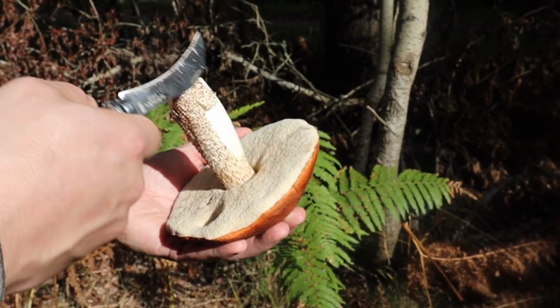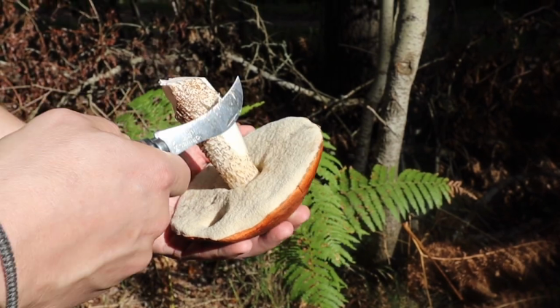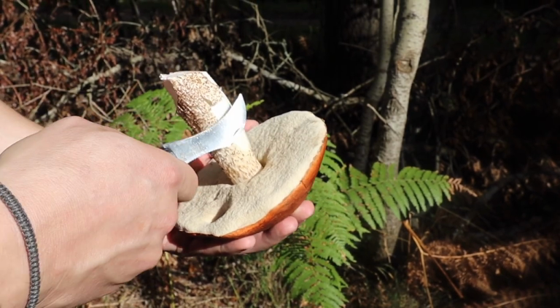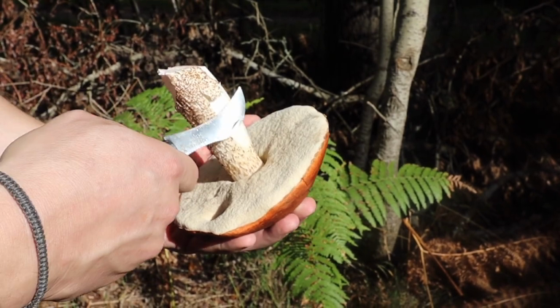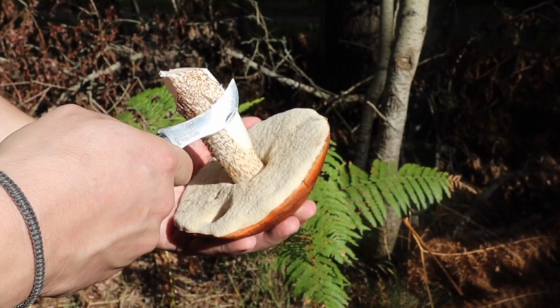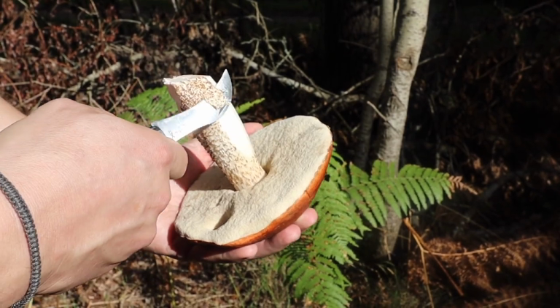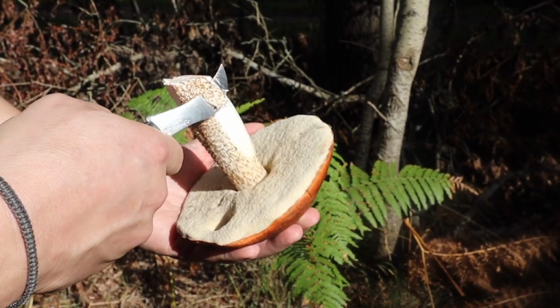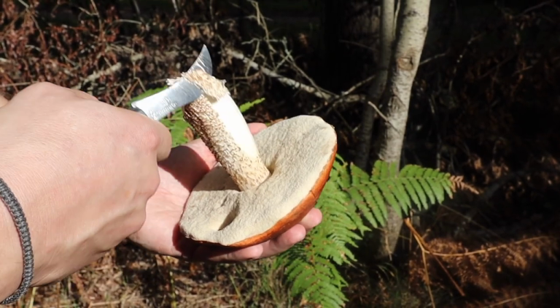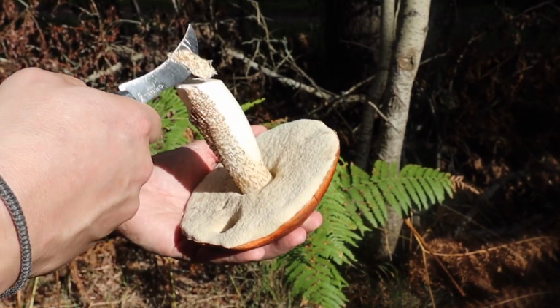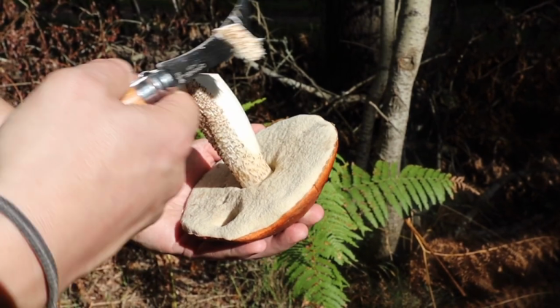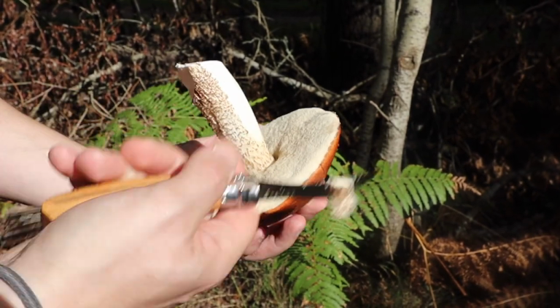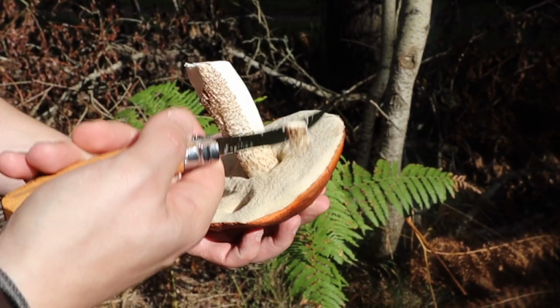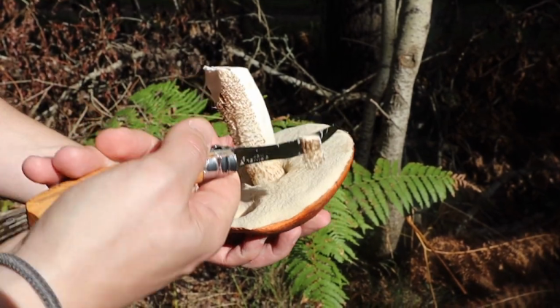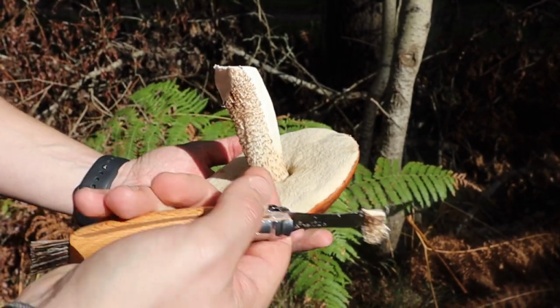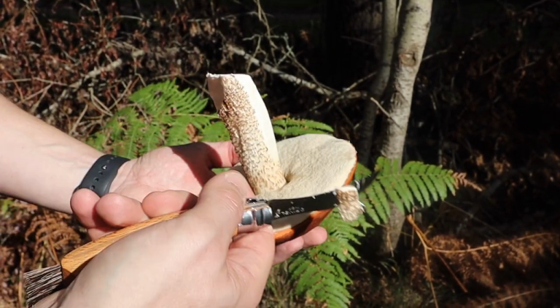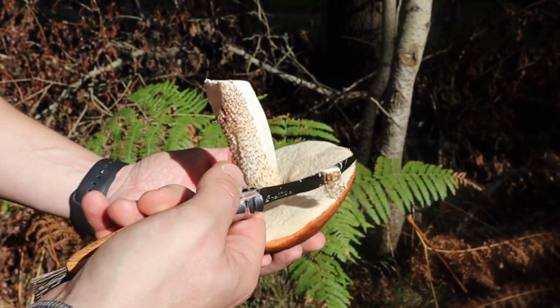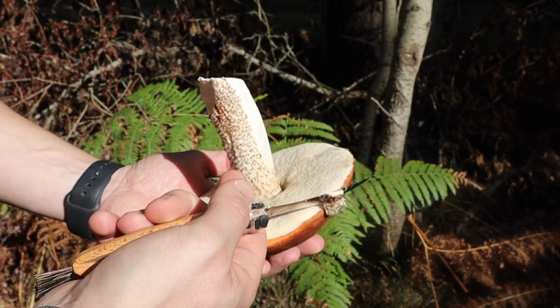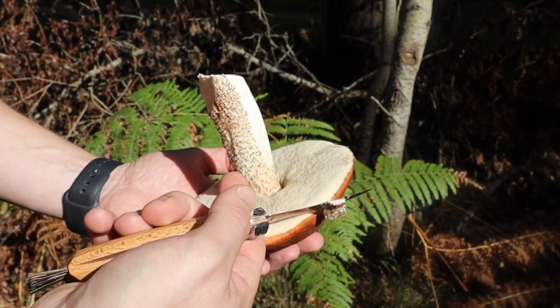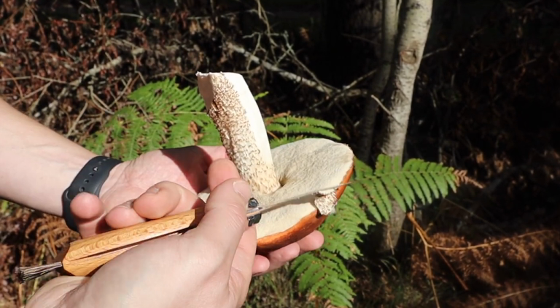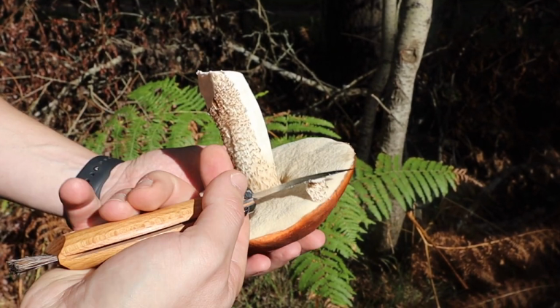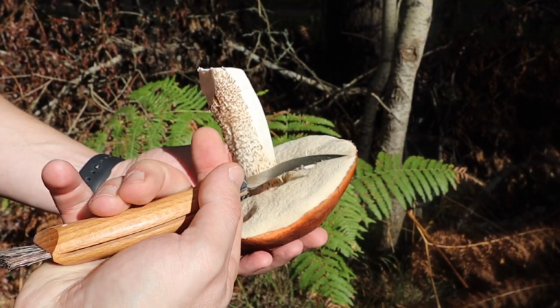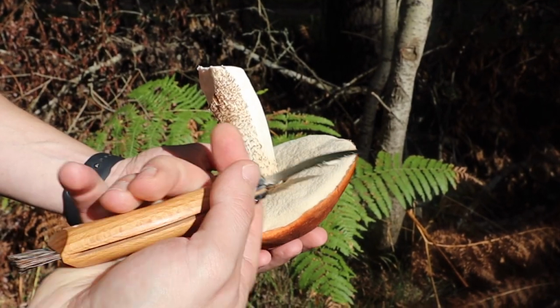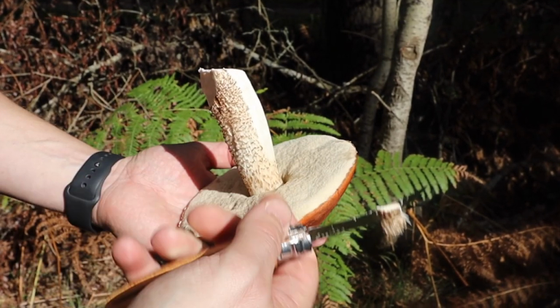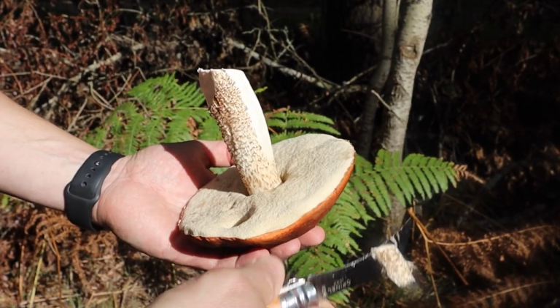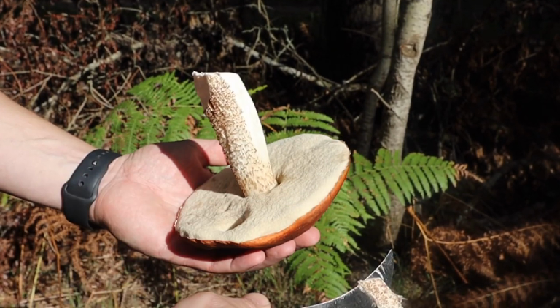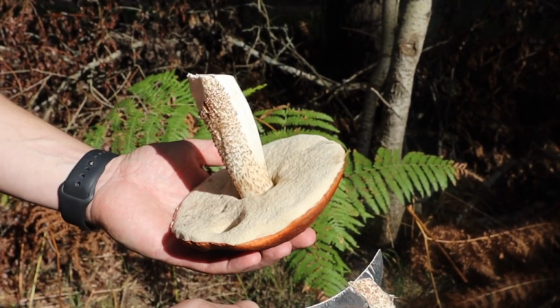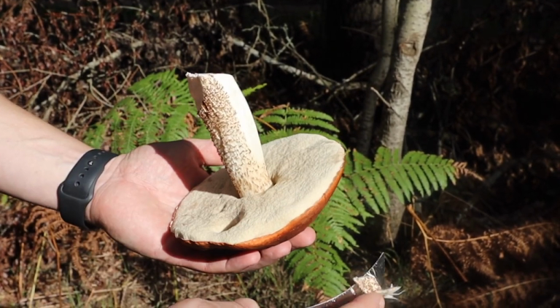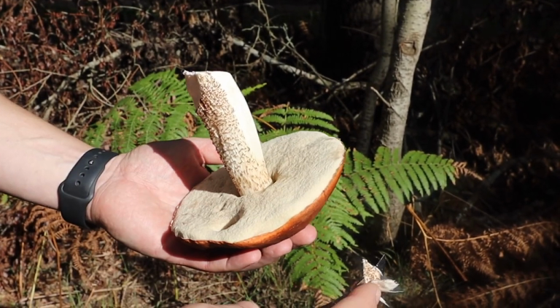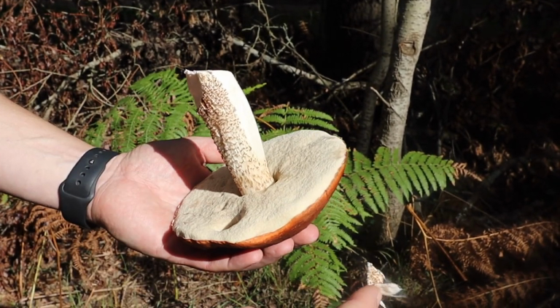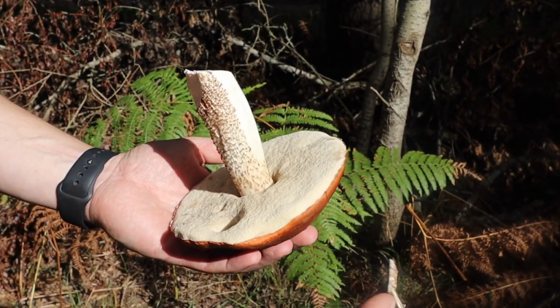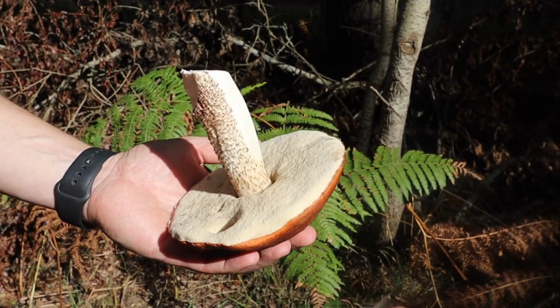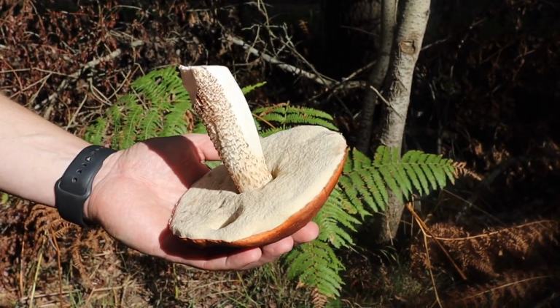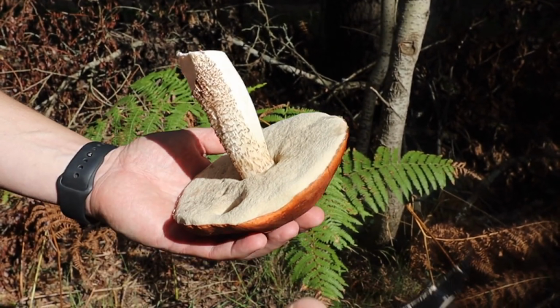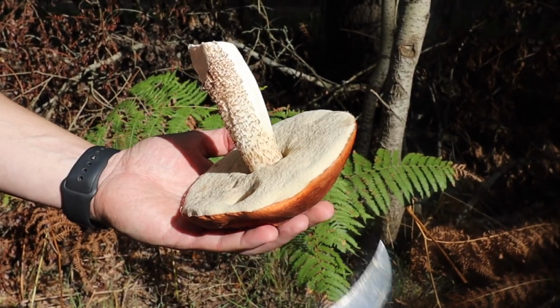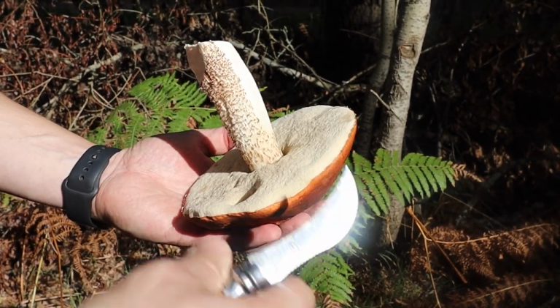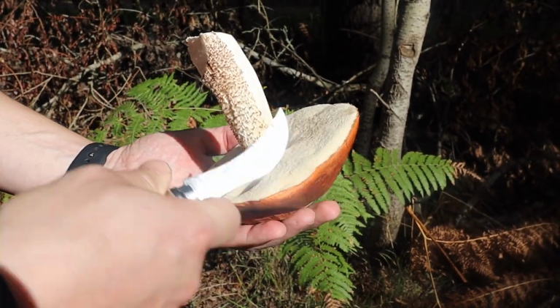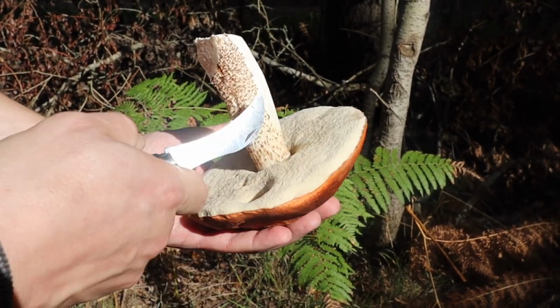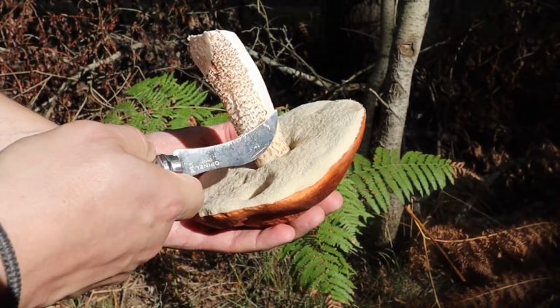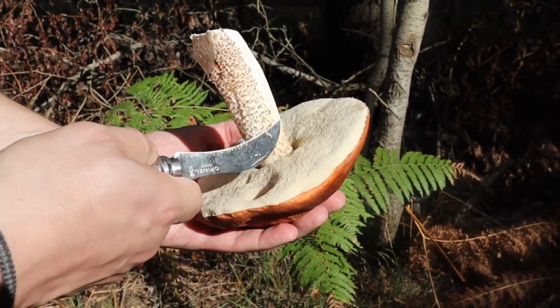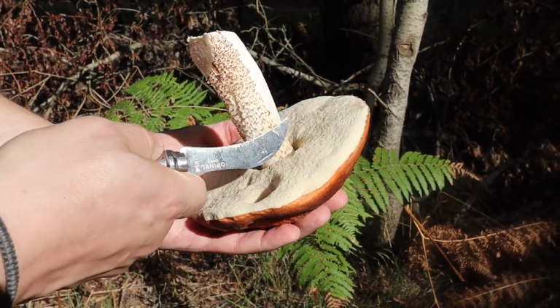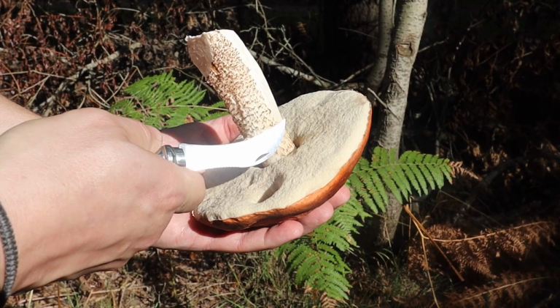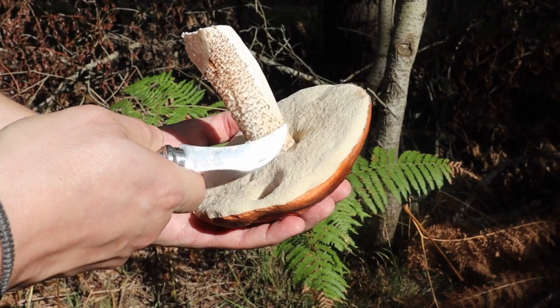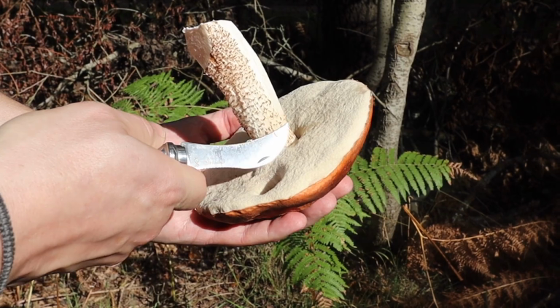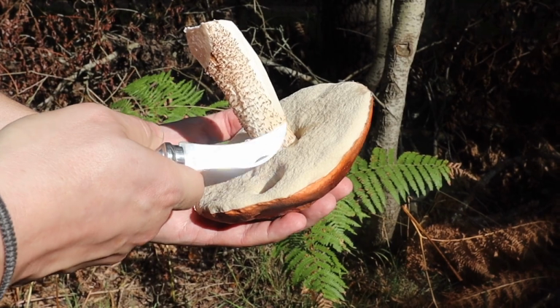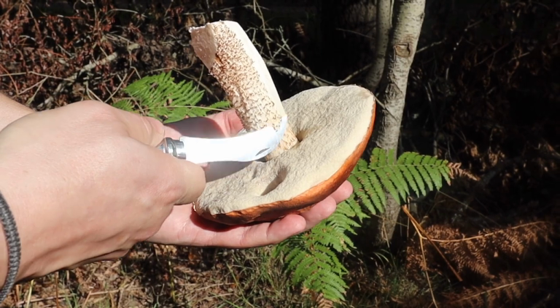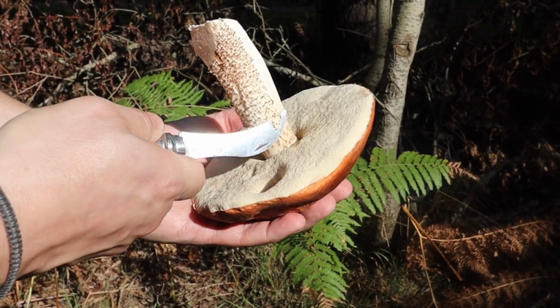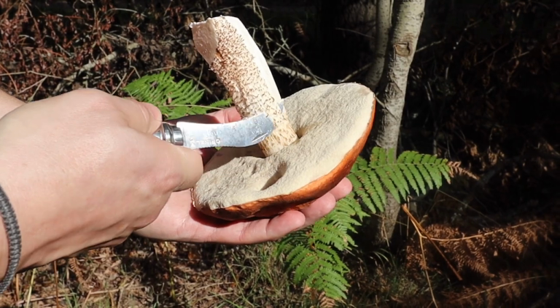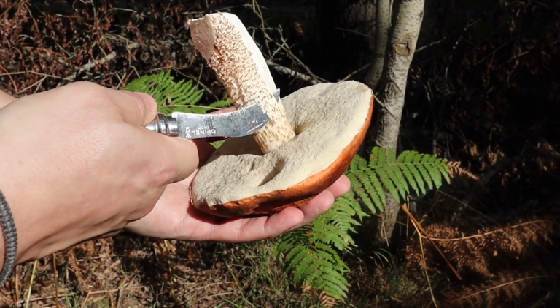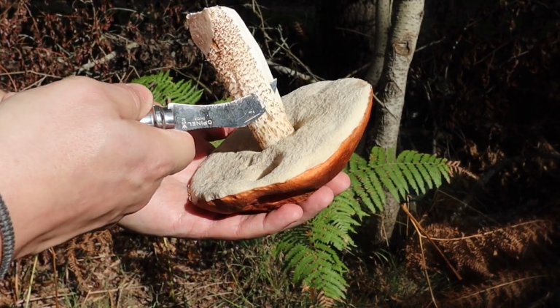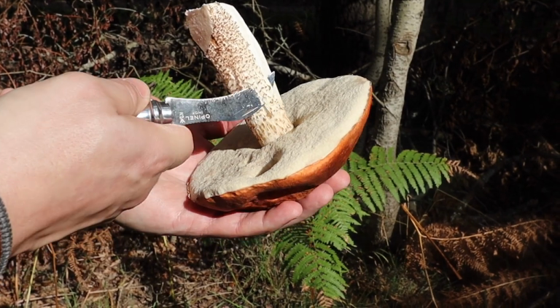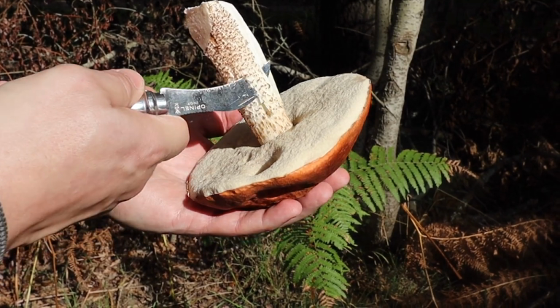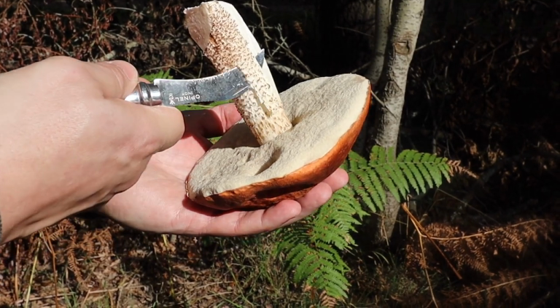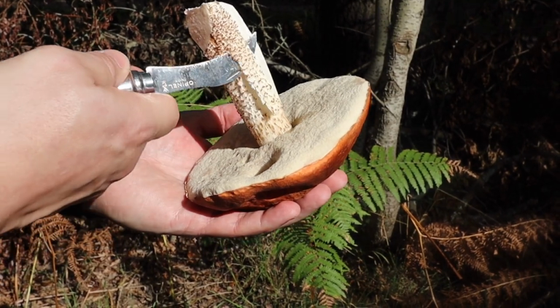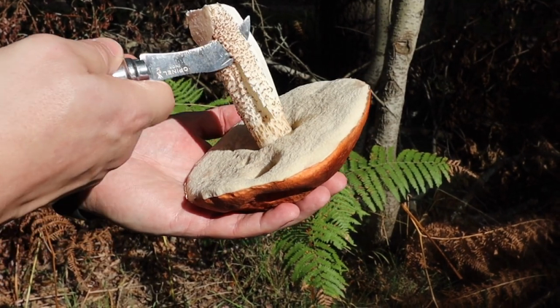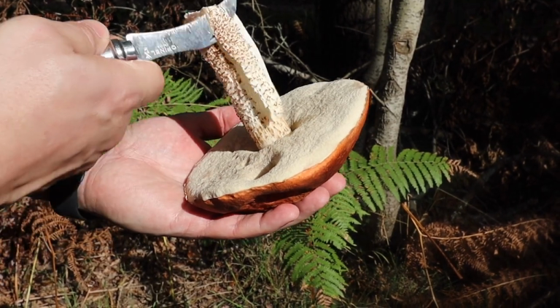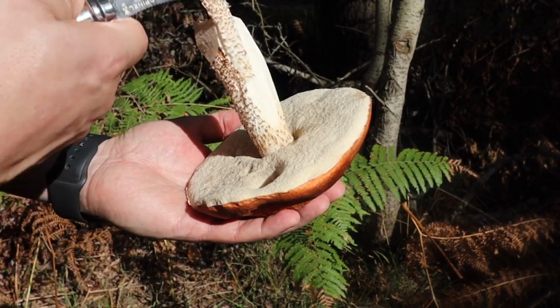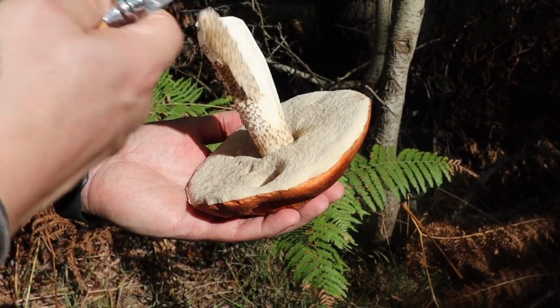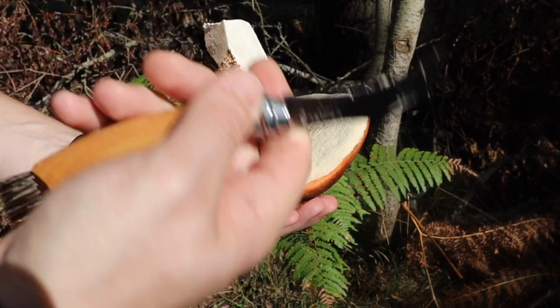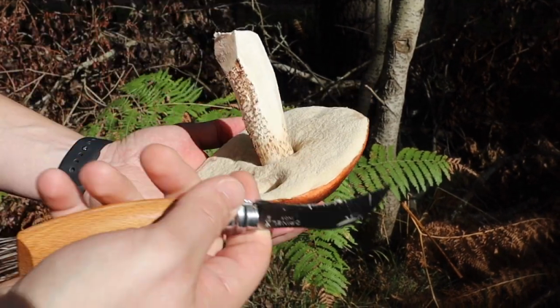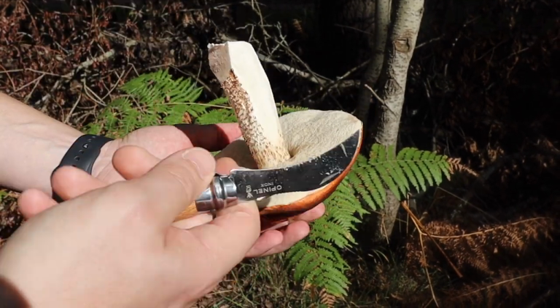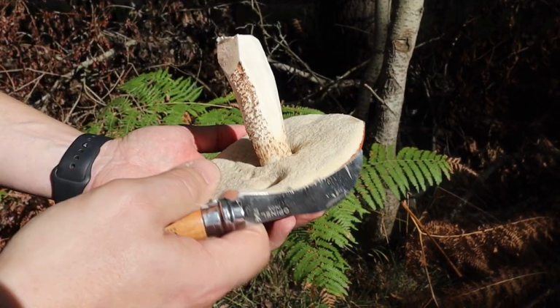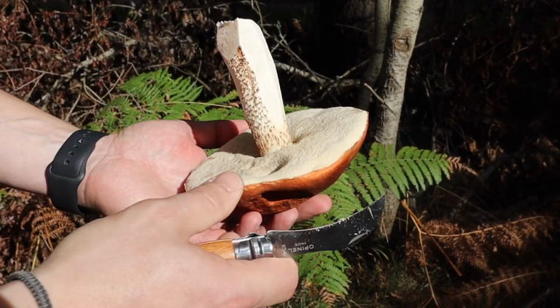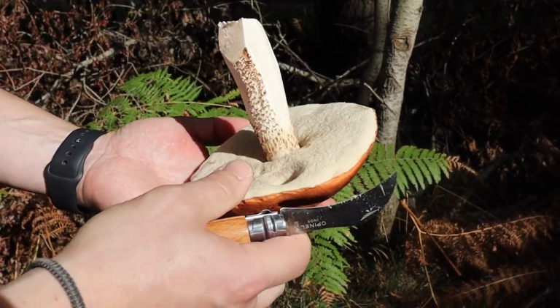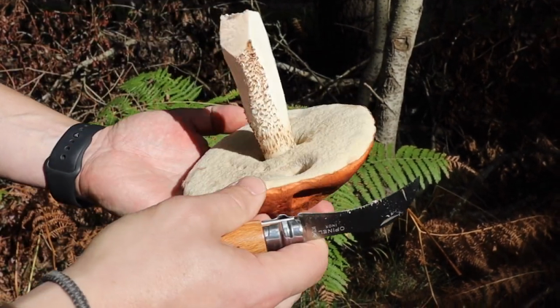You can see it's a bolete because it doesn't have gills - it has tubes for the spores to come out. Most boletes are edible, and if it's an orange oak bolete it's edible. We're not going to go hungry - I'll fact-check it, but yeah, this is good eating.